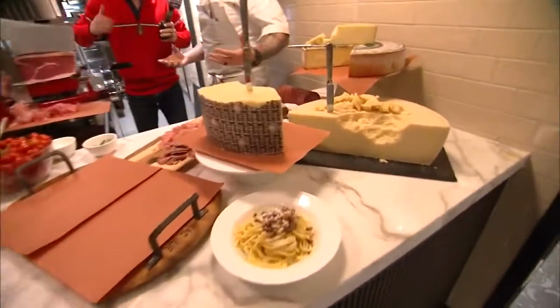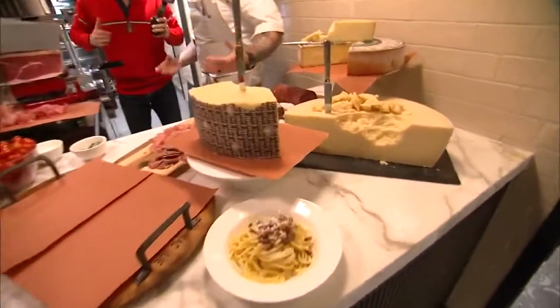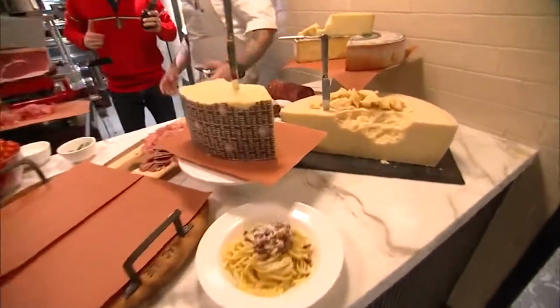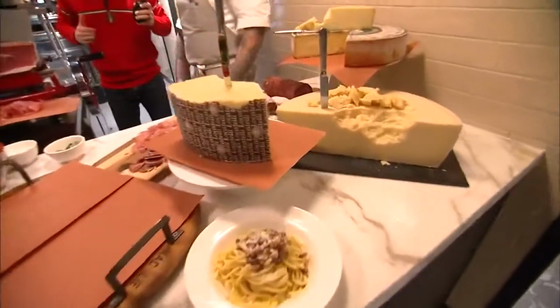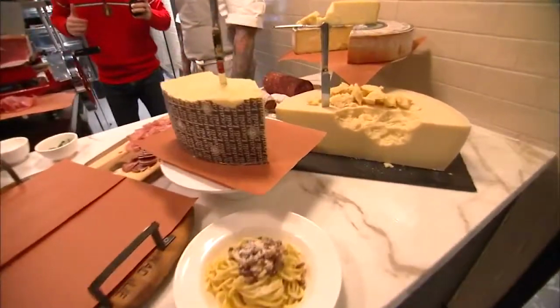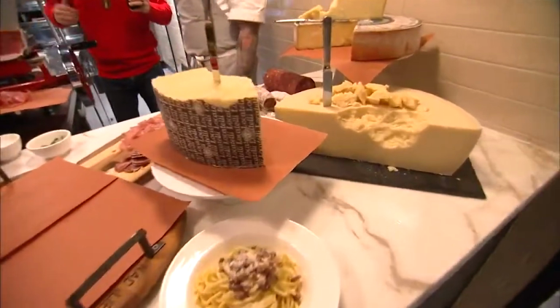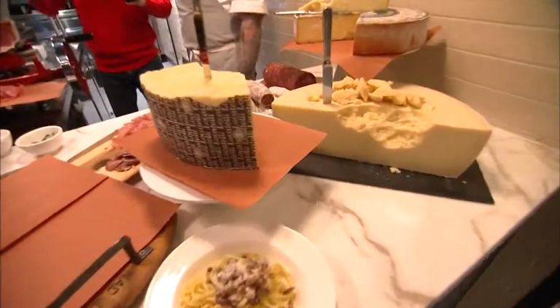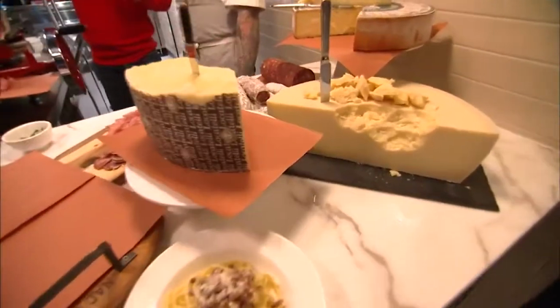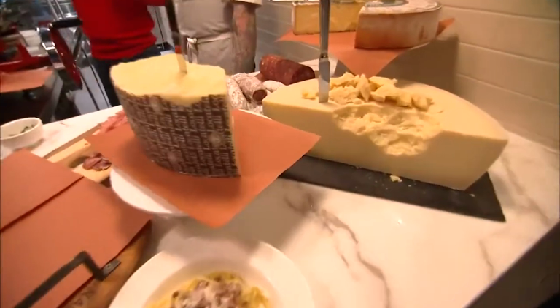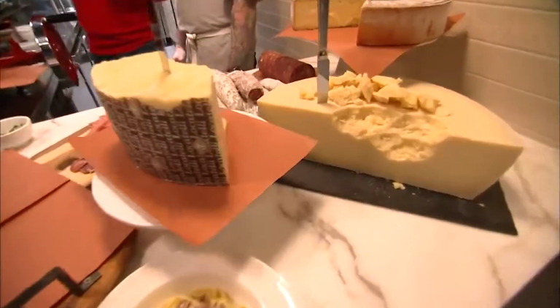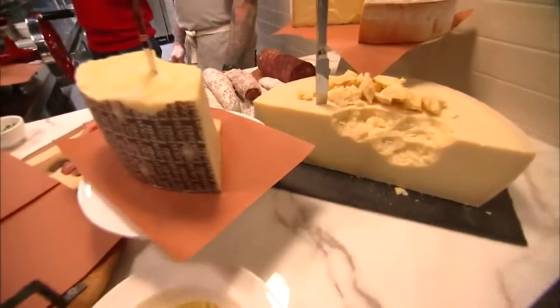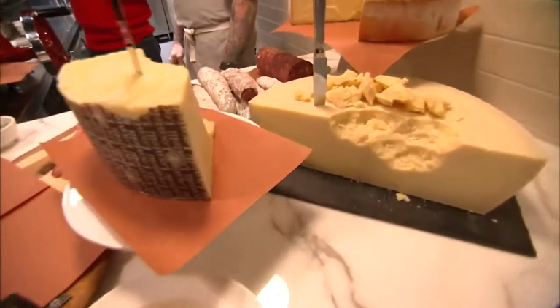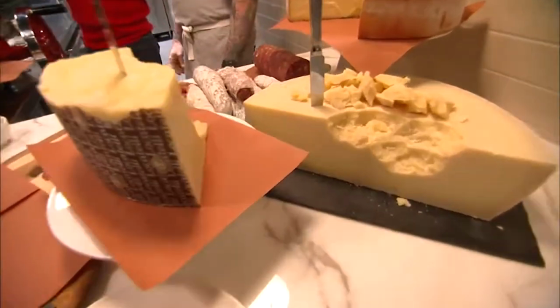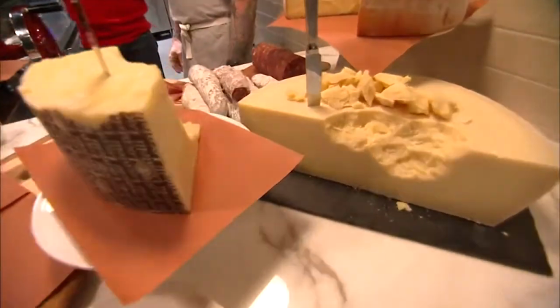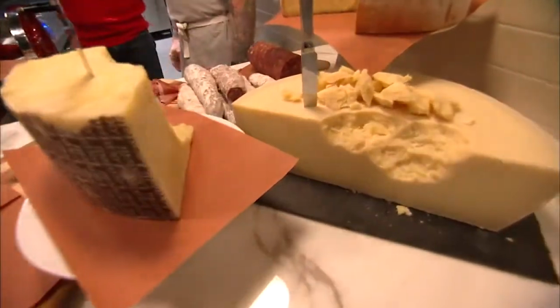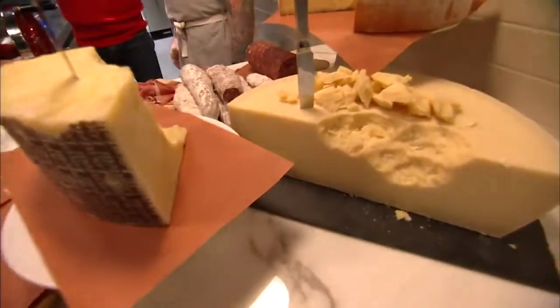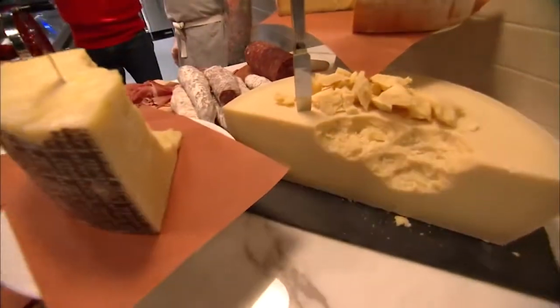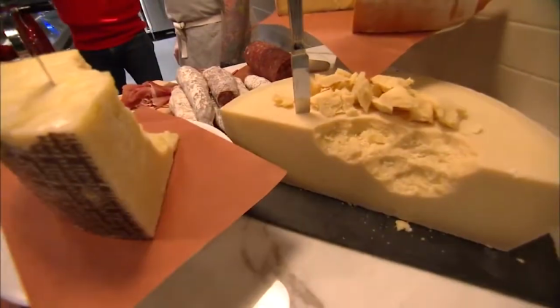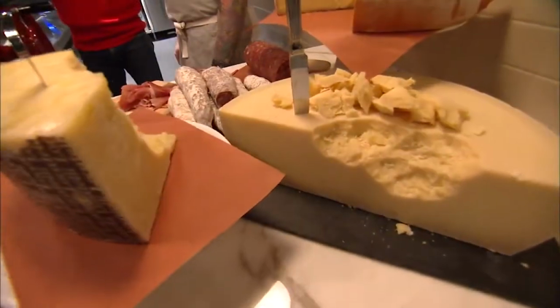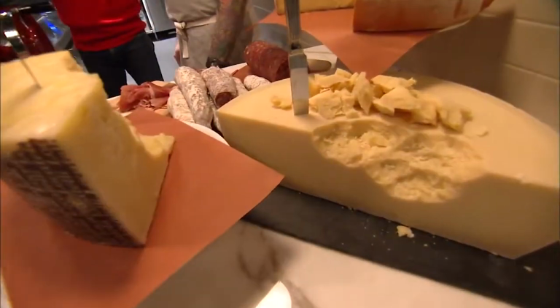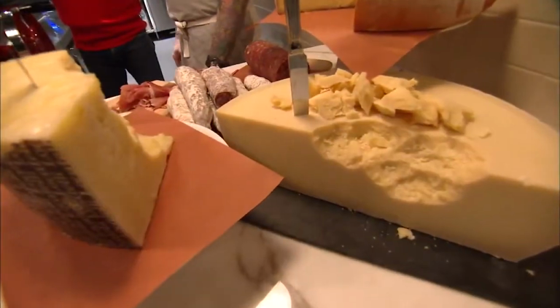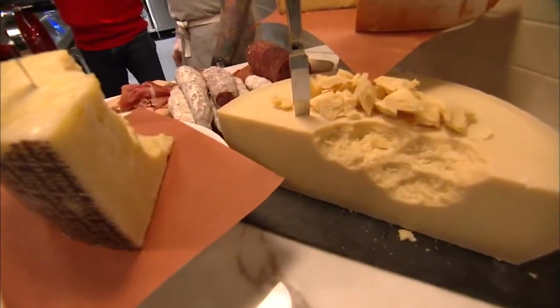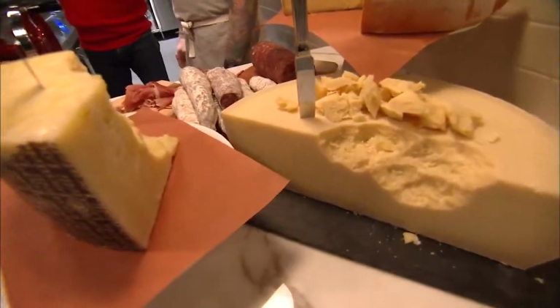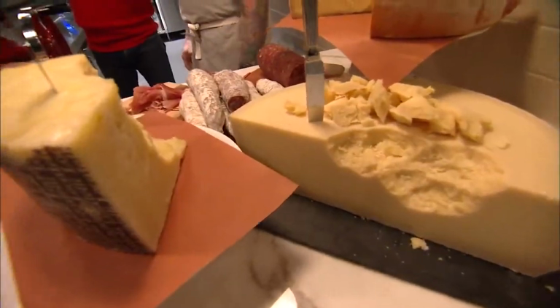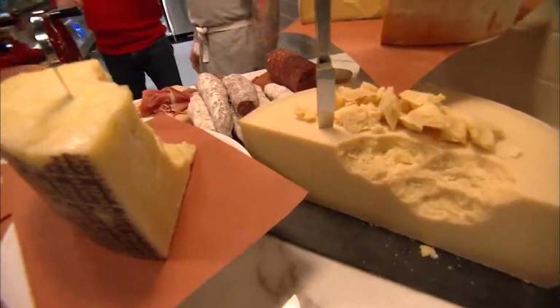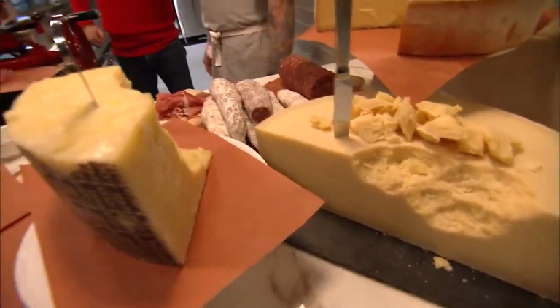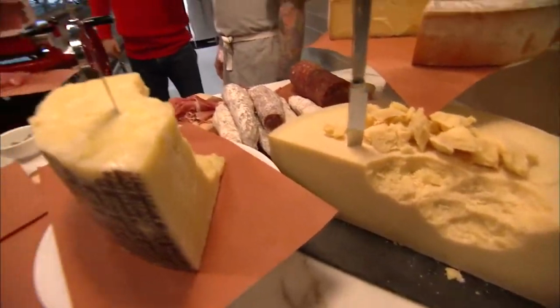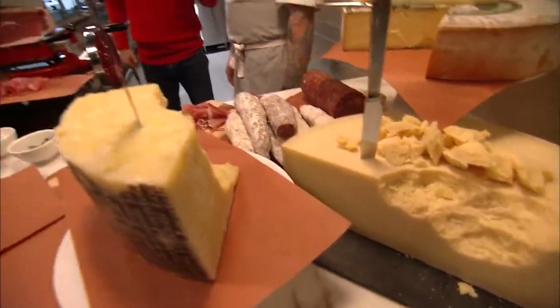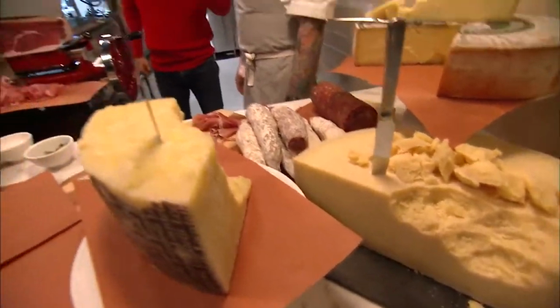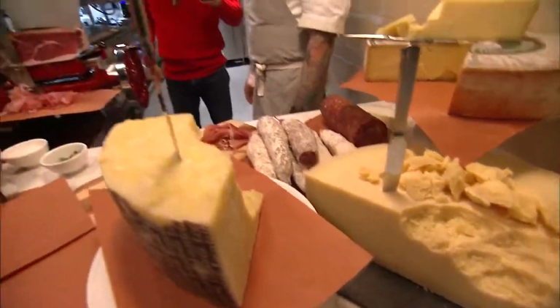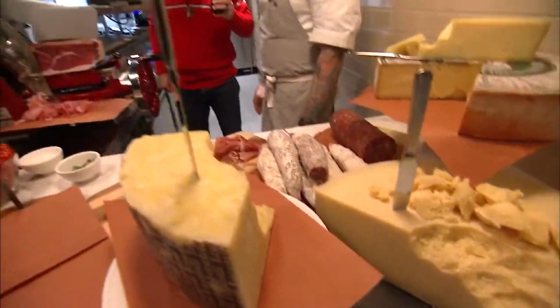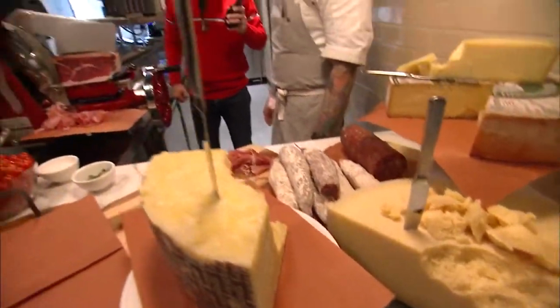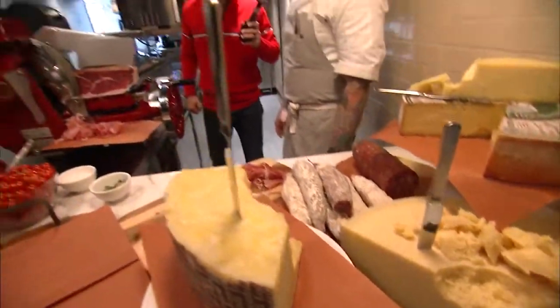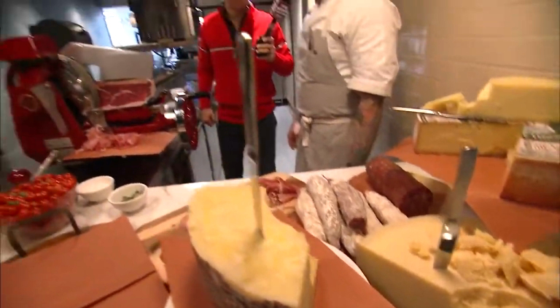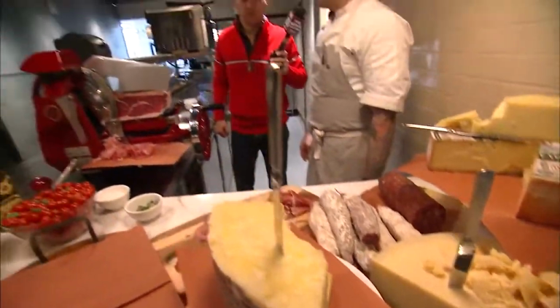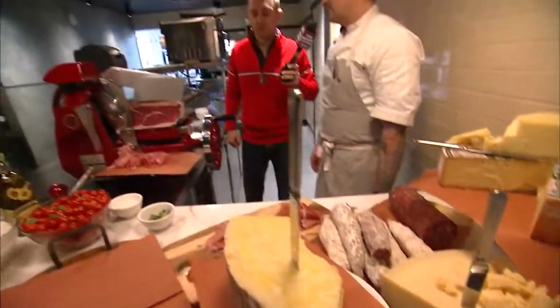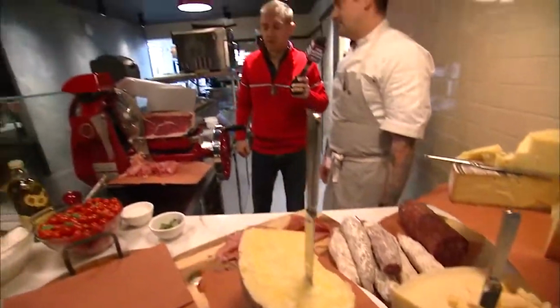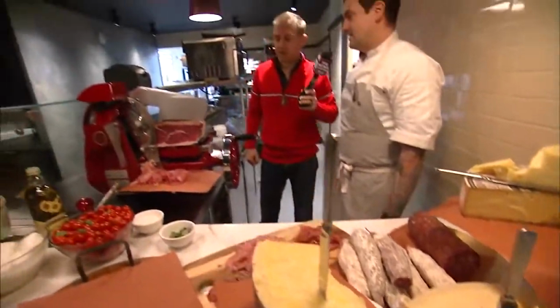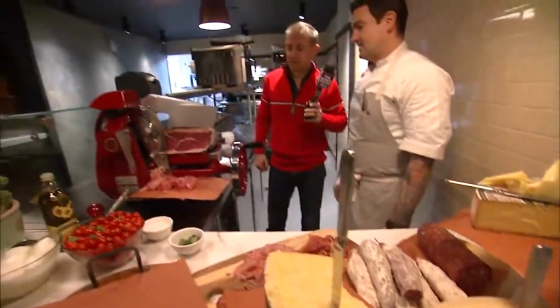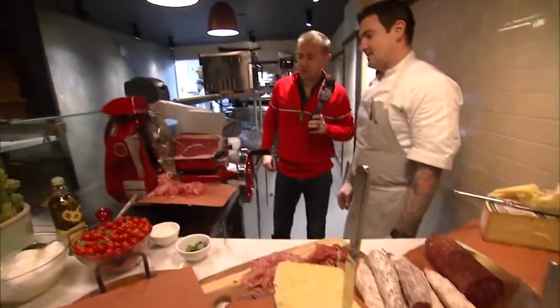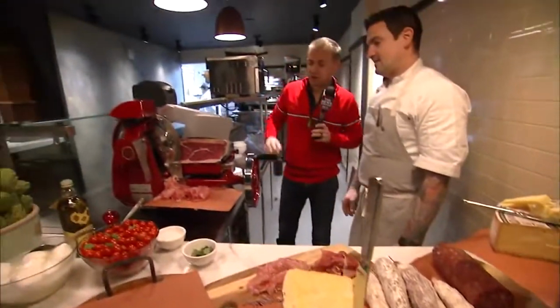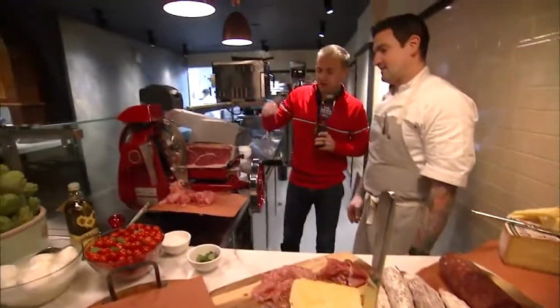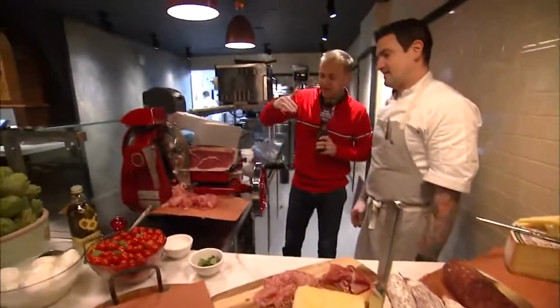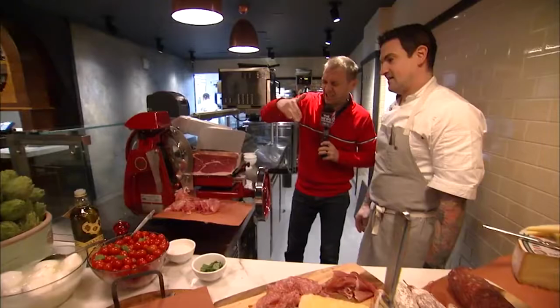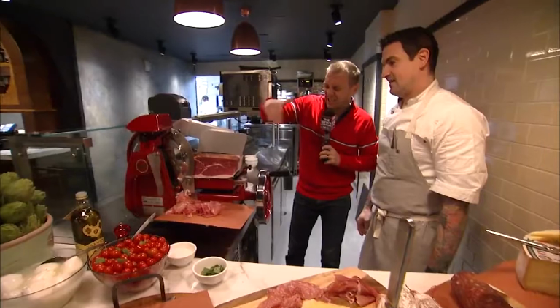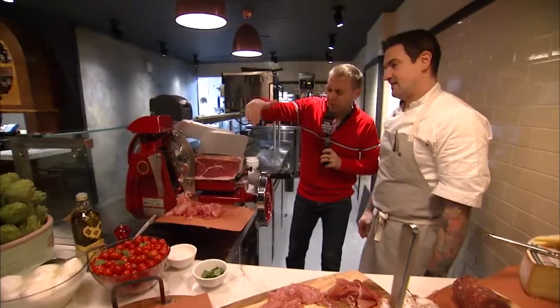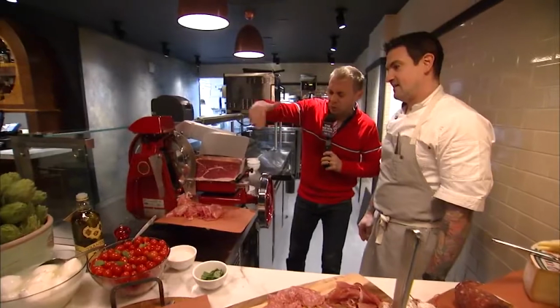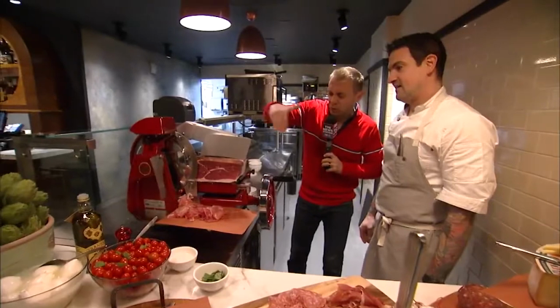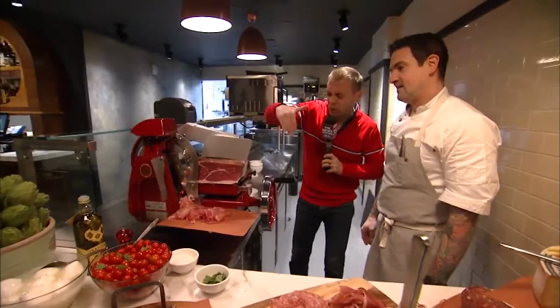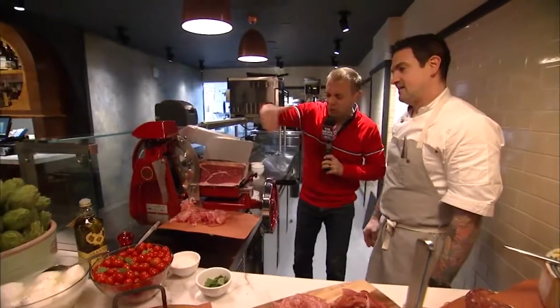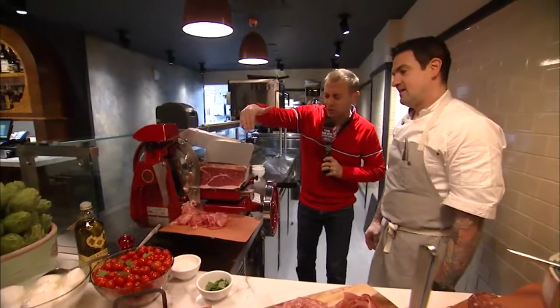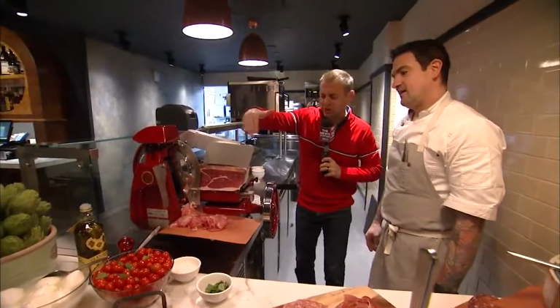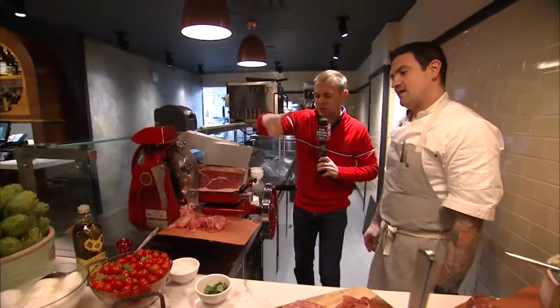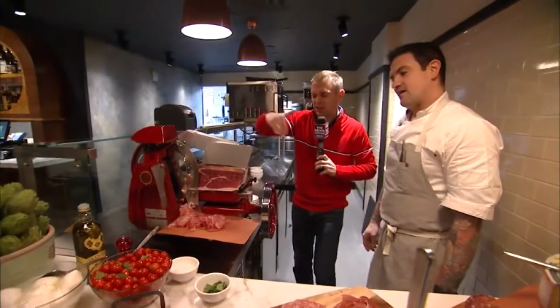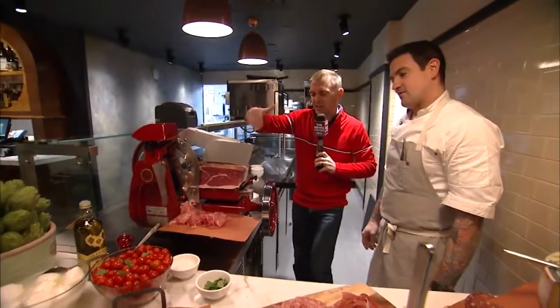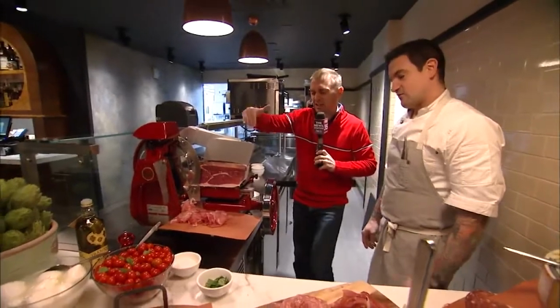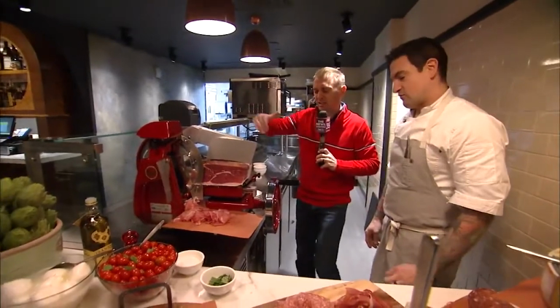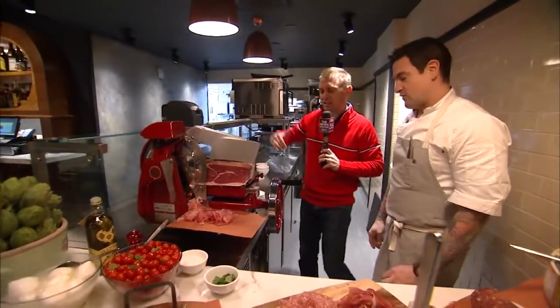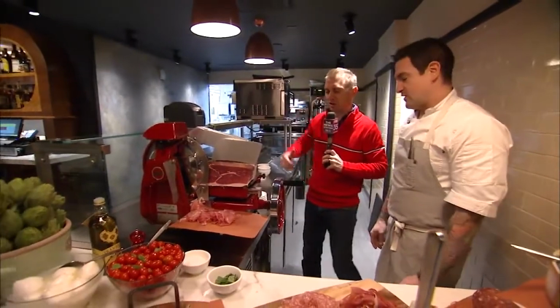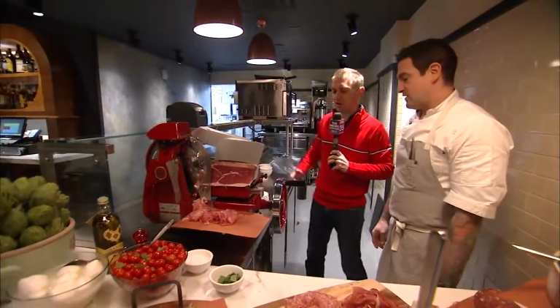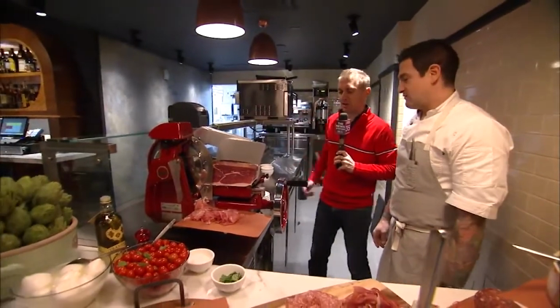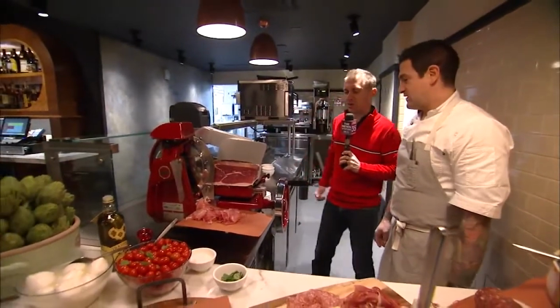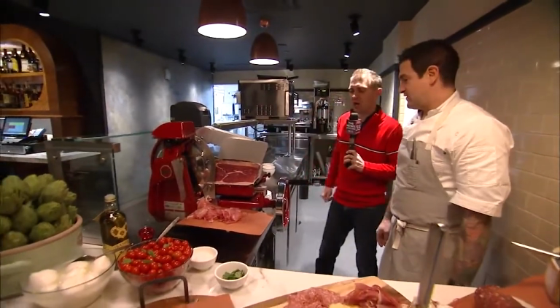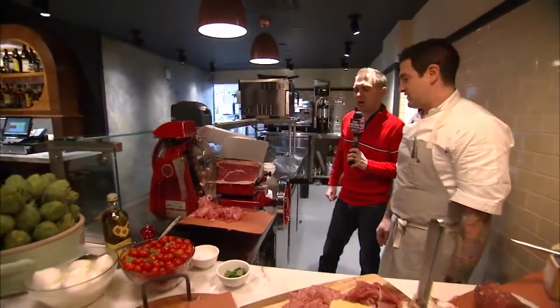And these are all from Italy? All from Italy. And this is not cheap meat either — it is definitely not. And you've got to cut it real thinly. Real thinly.